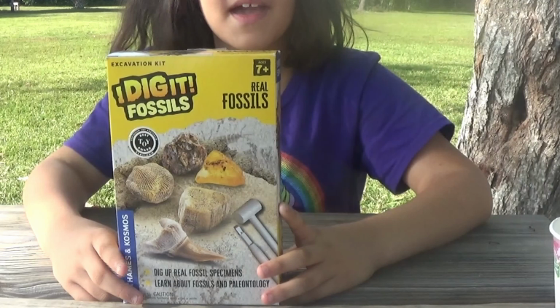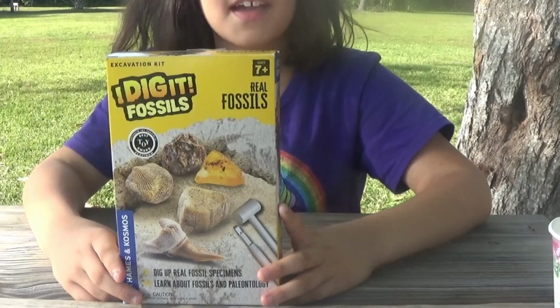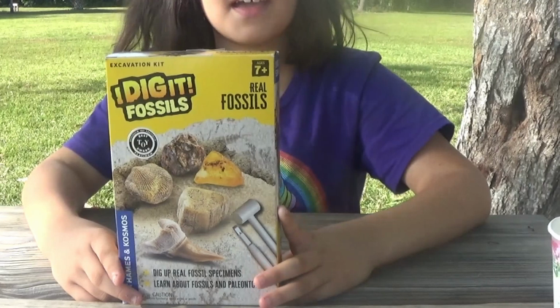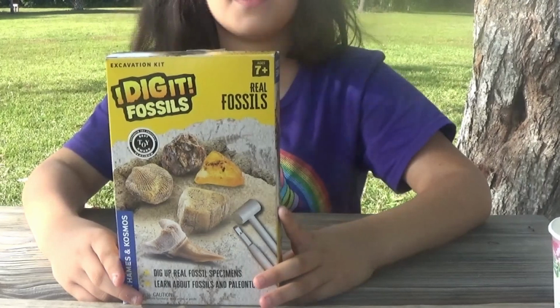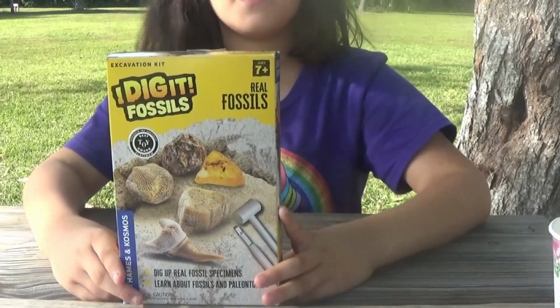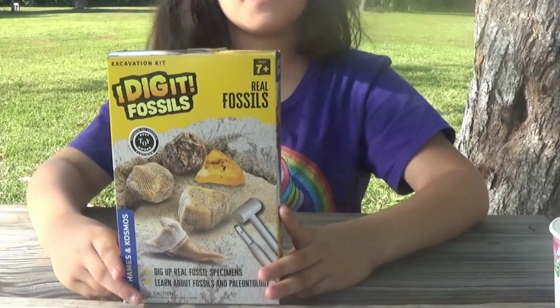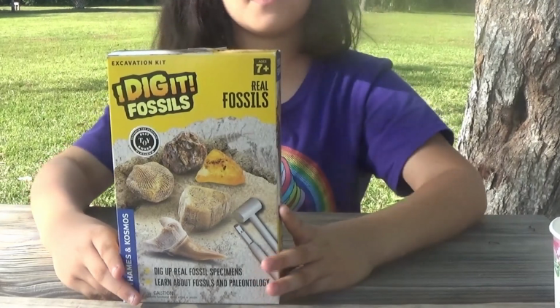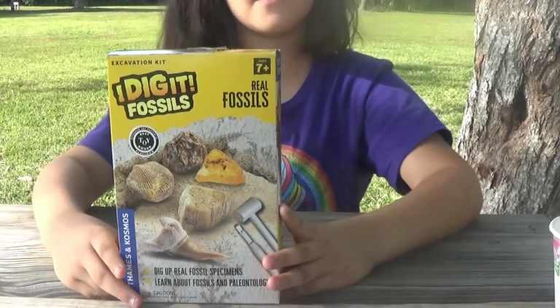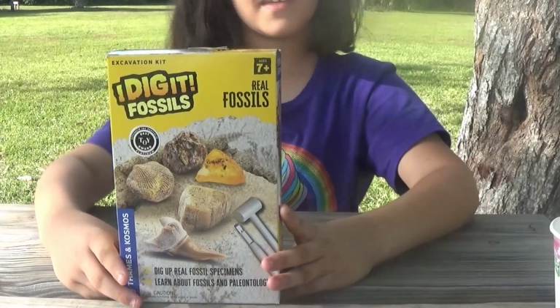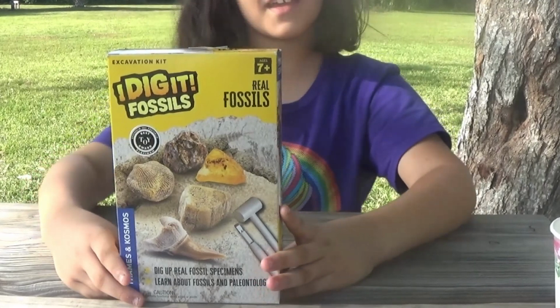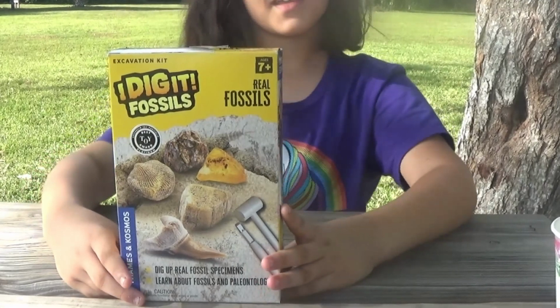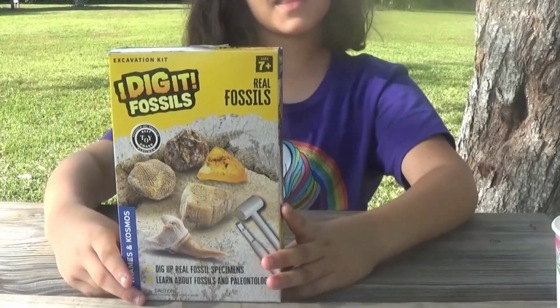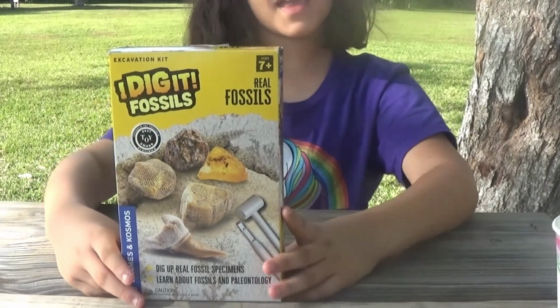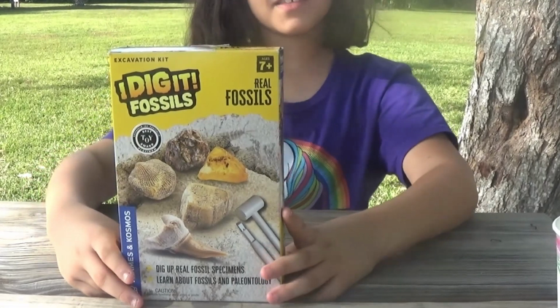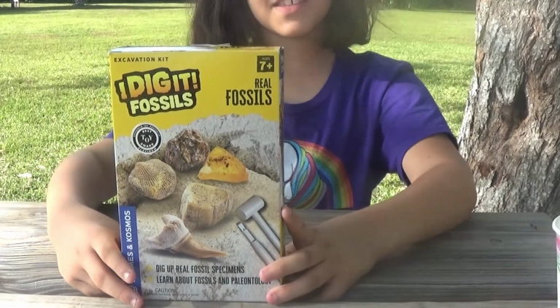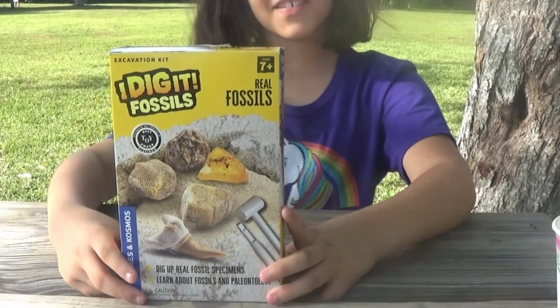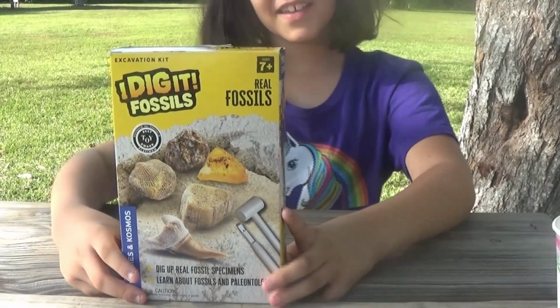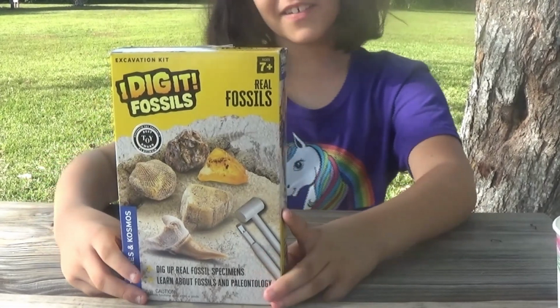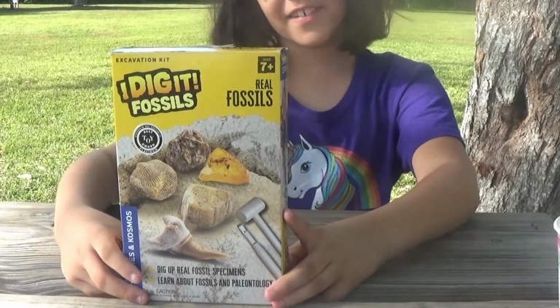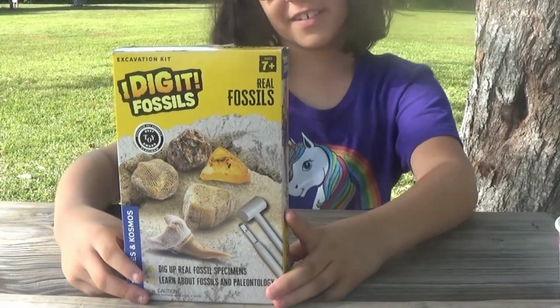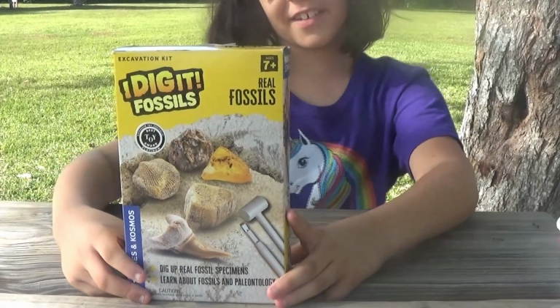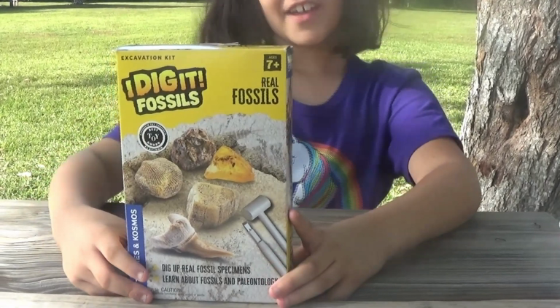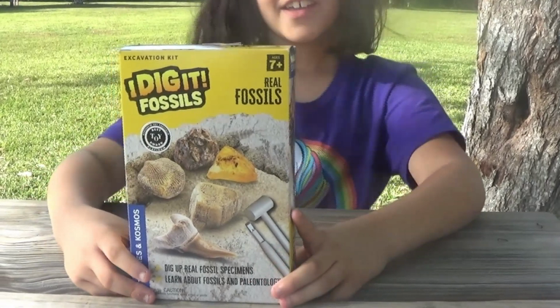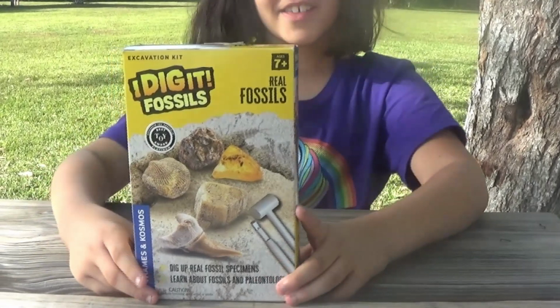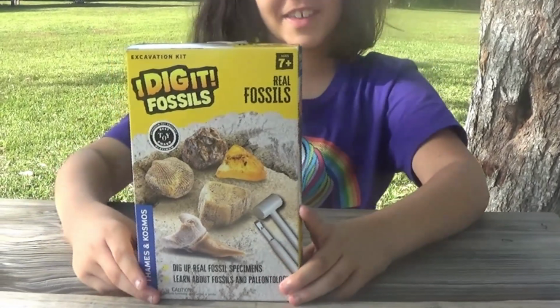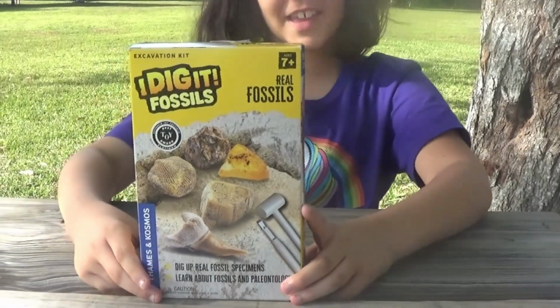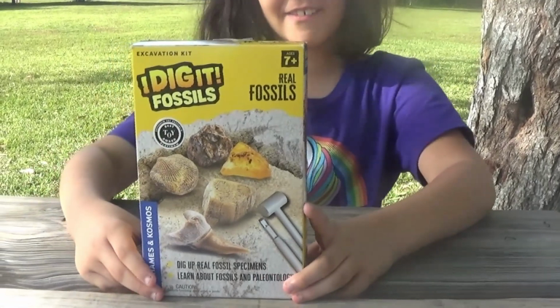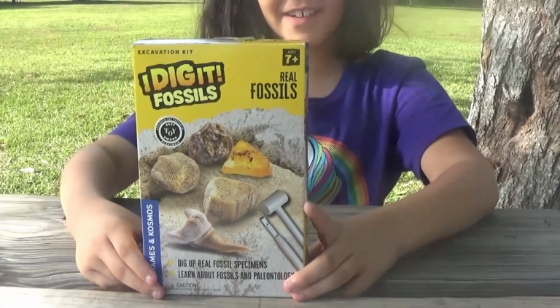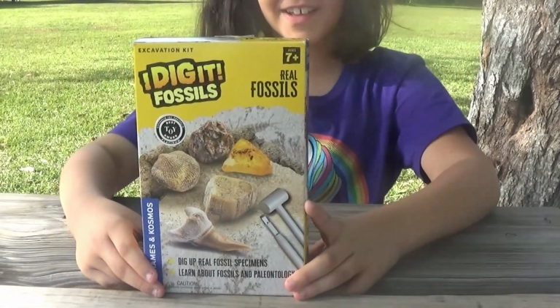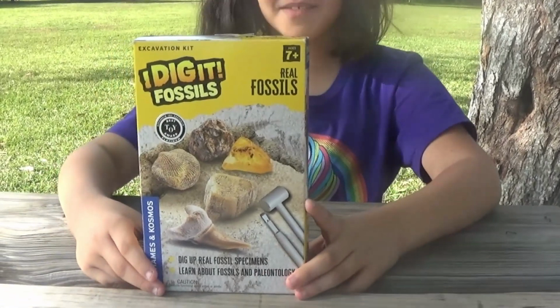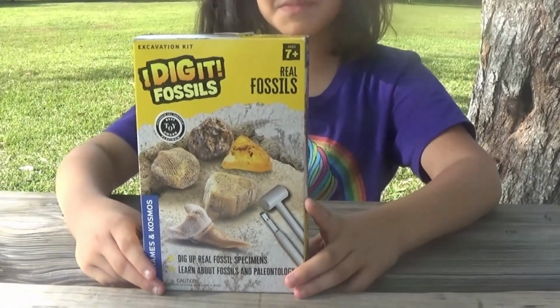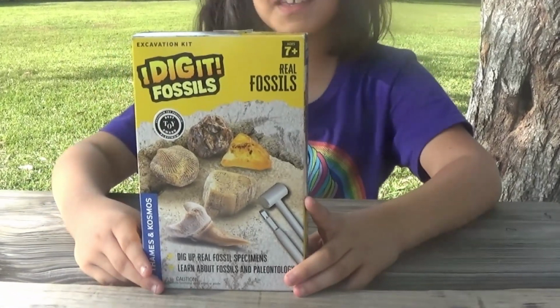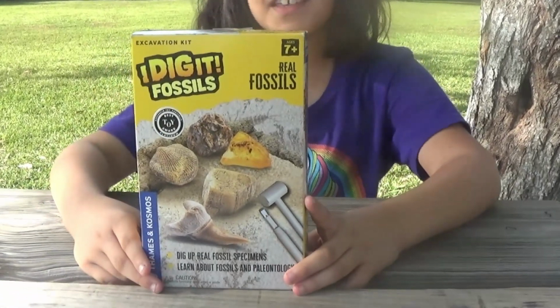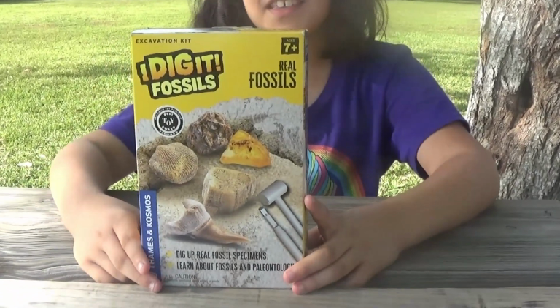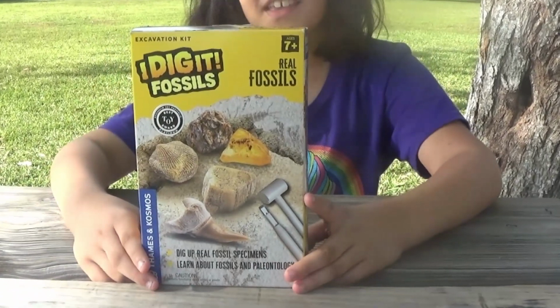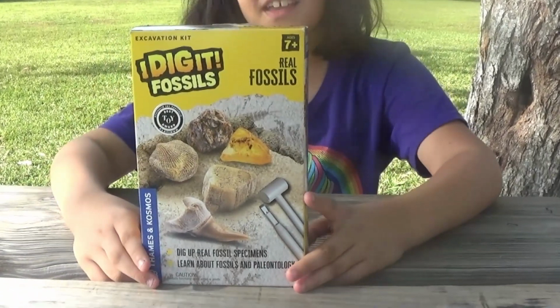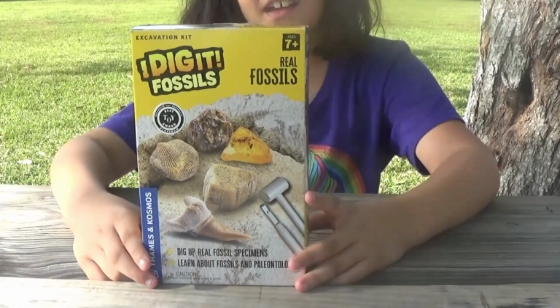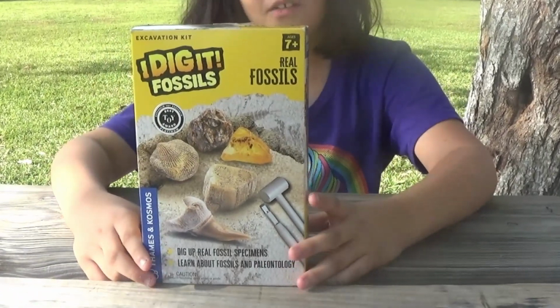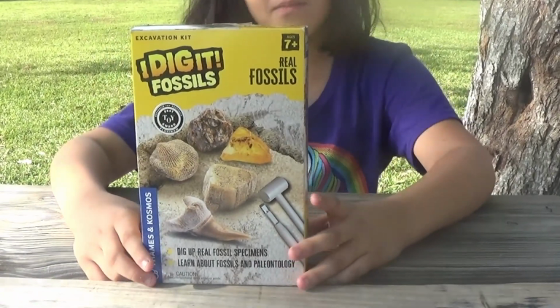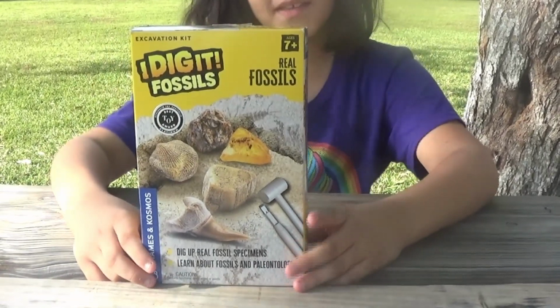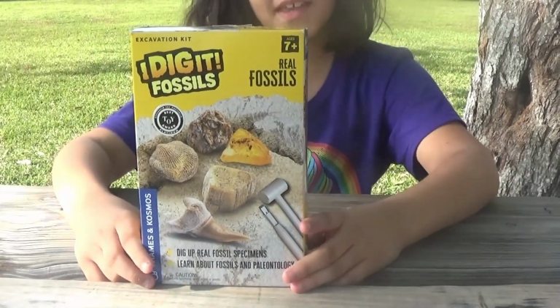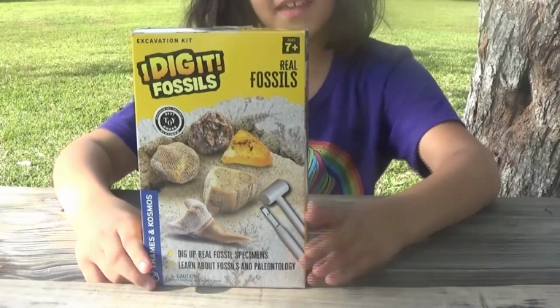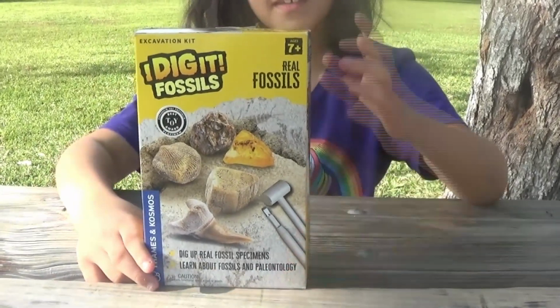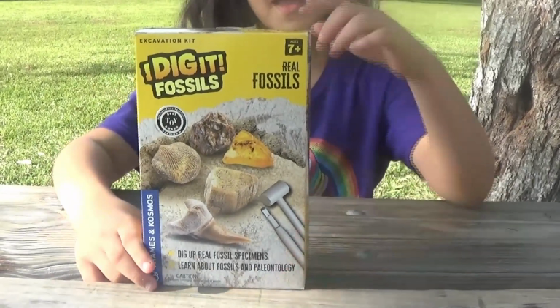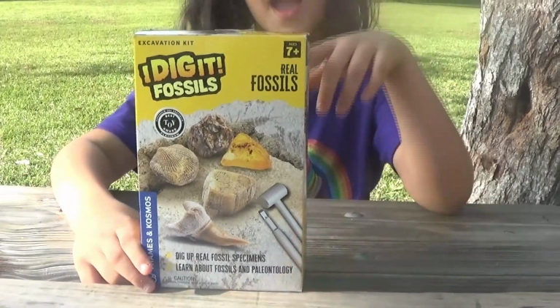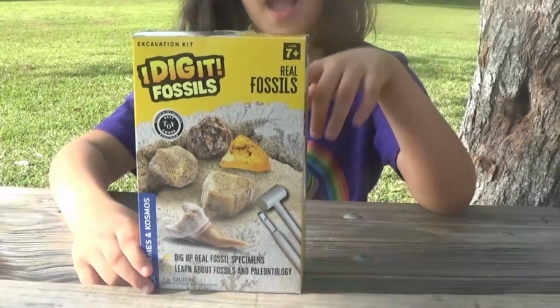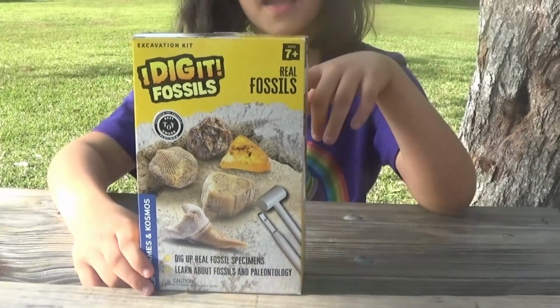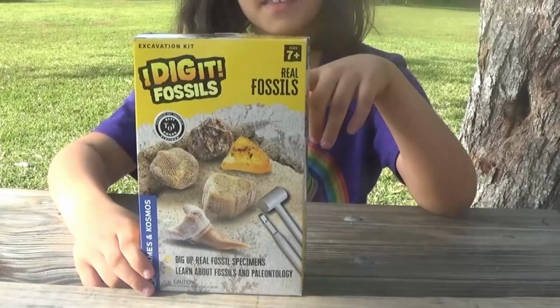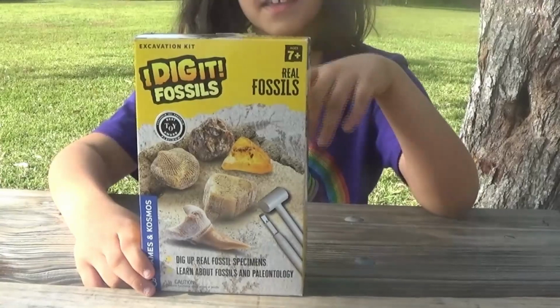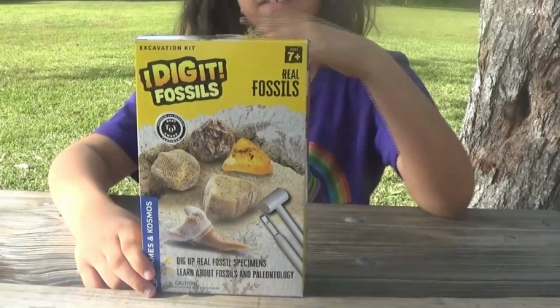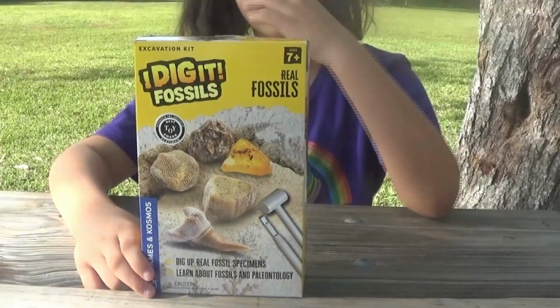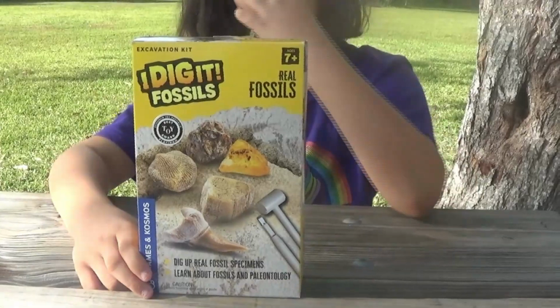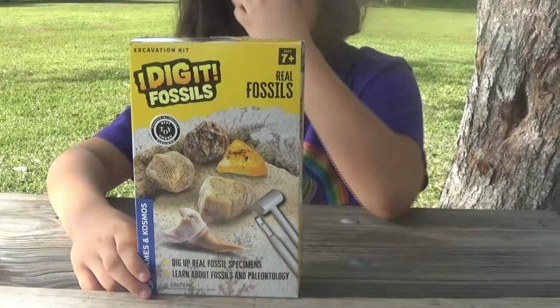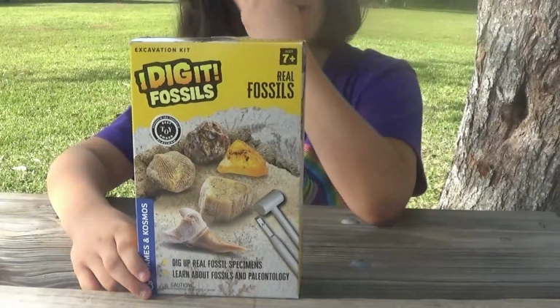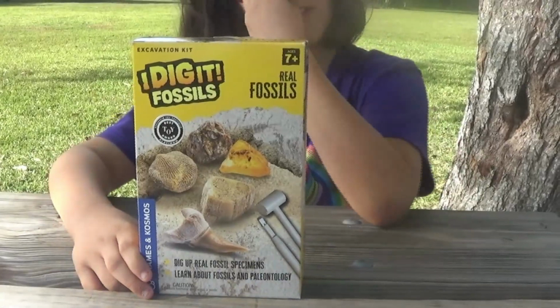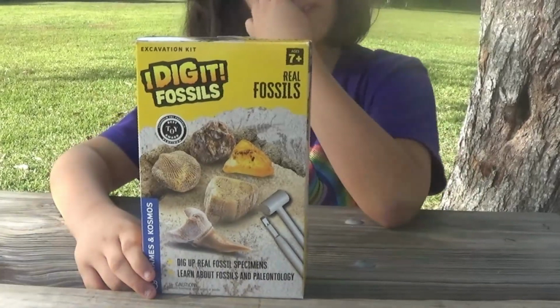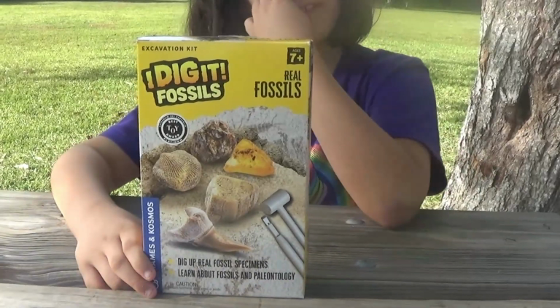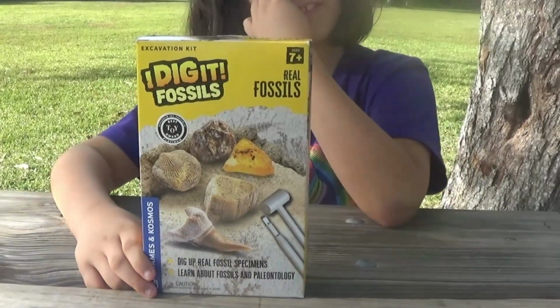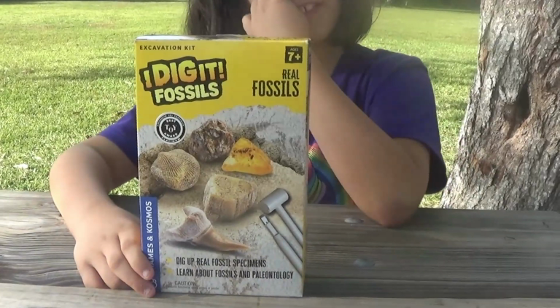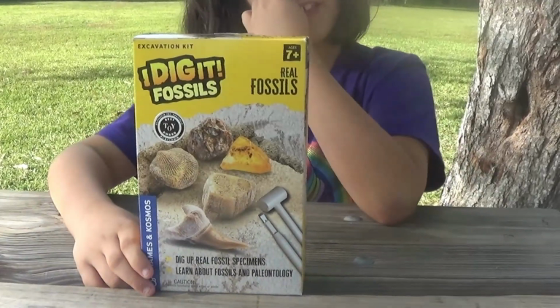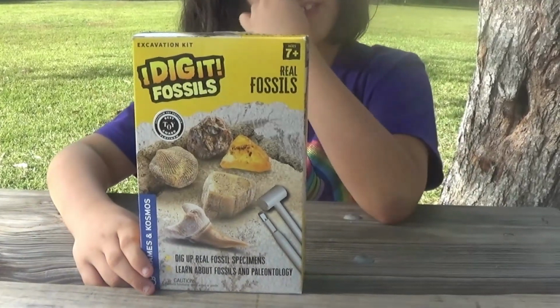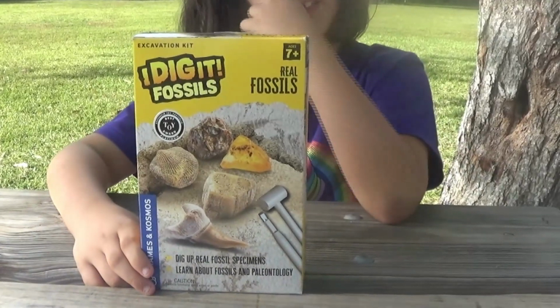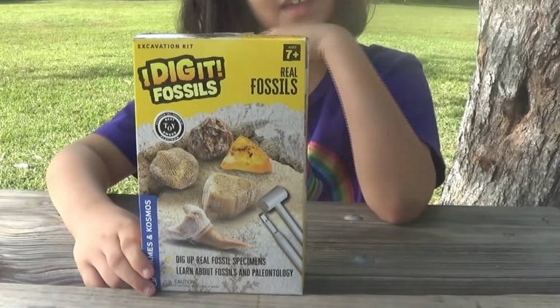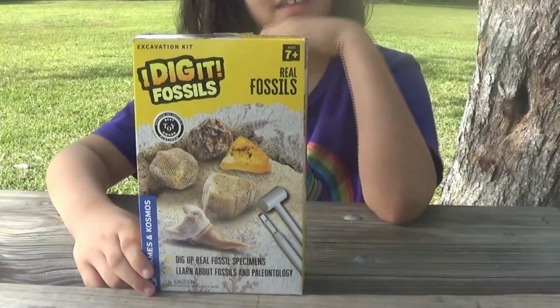Welcome back to A&L Toy Corner. Today we're going to be opening the I Dig It Fossils Kit.